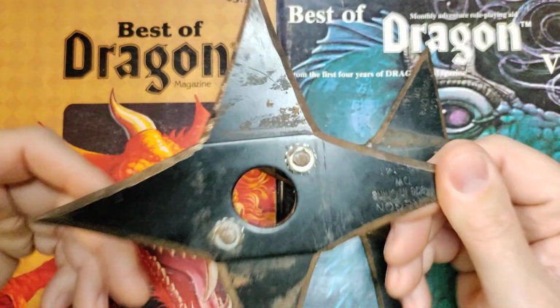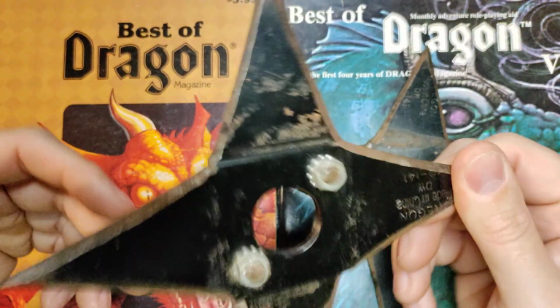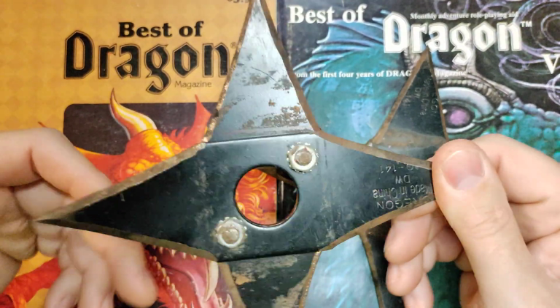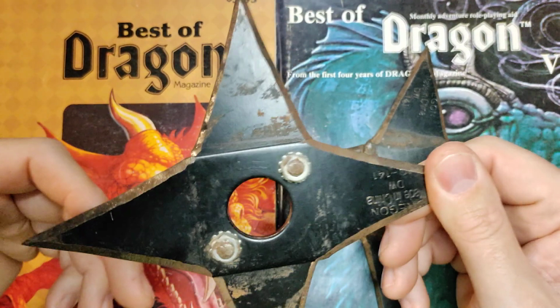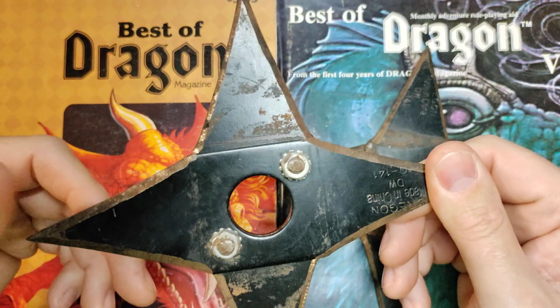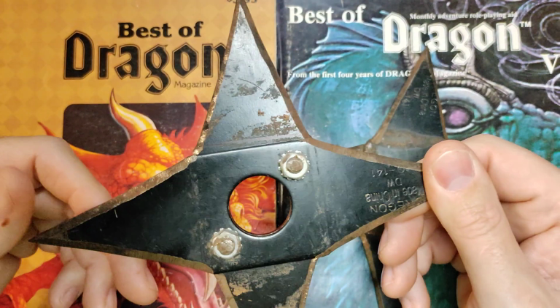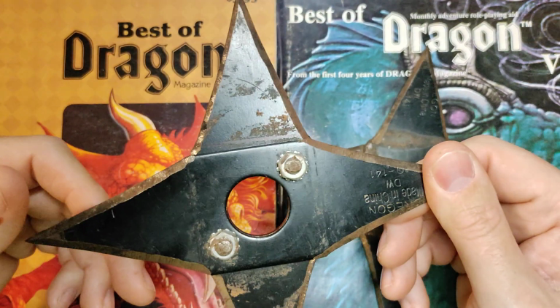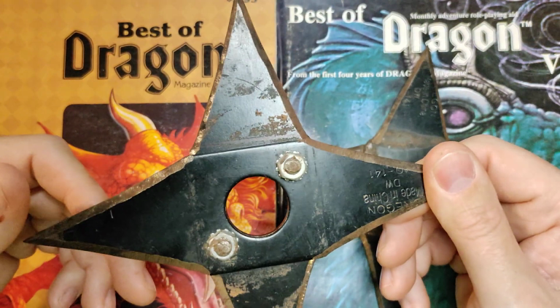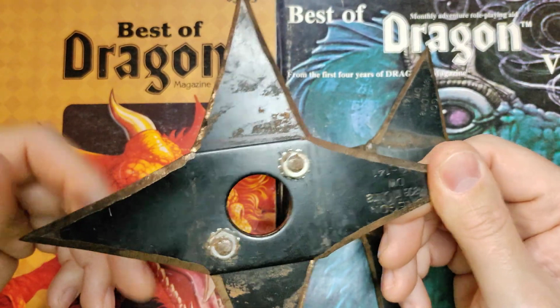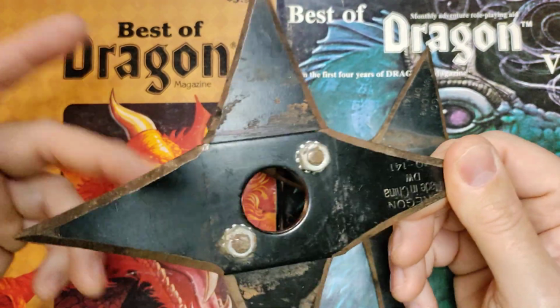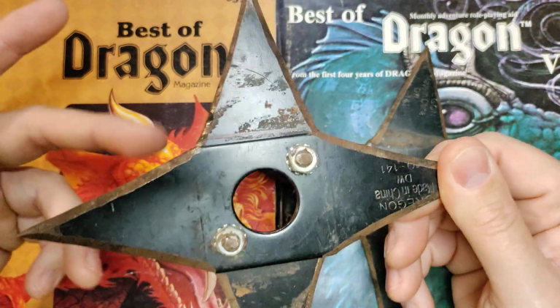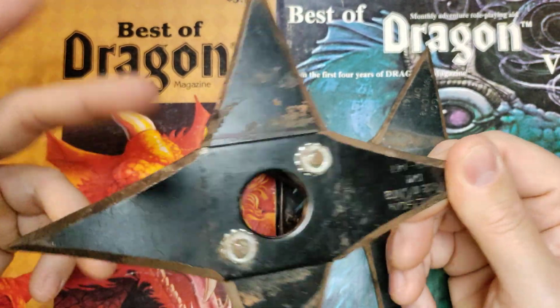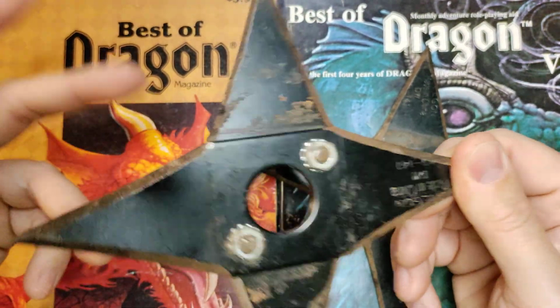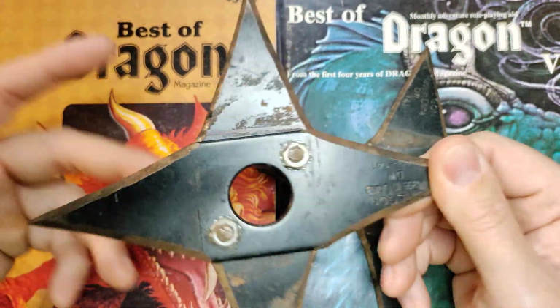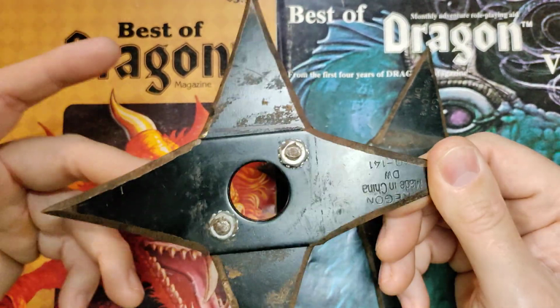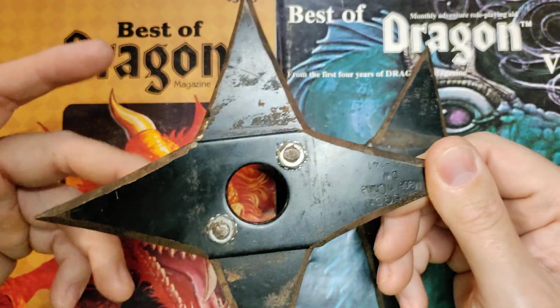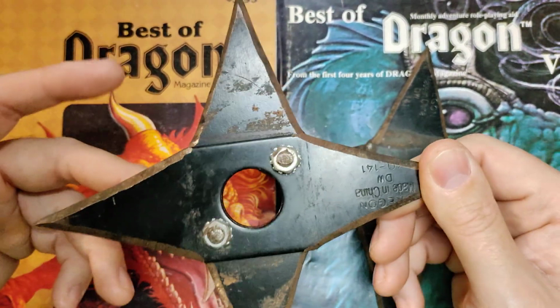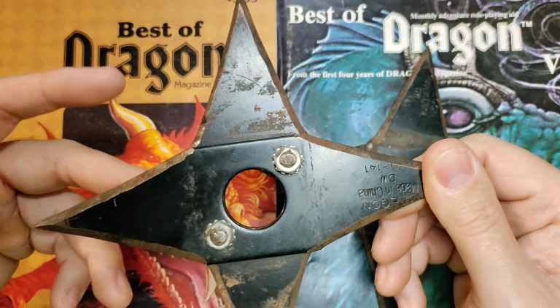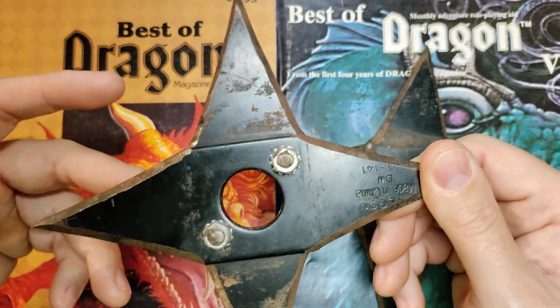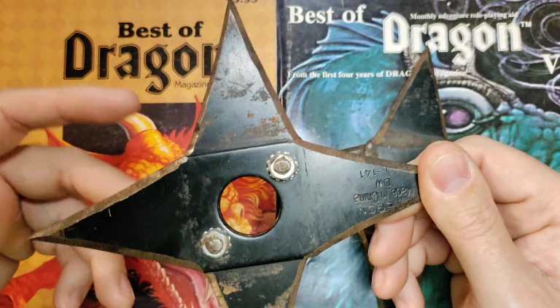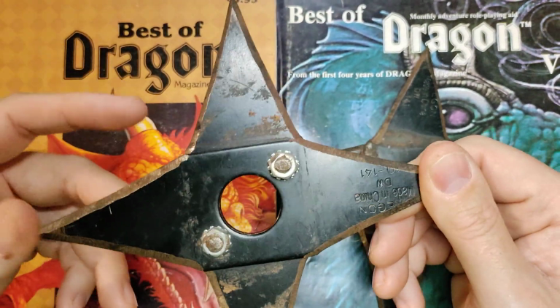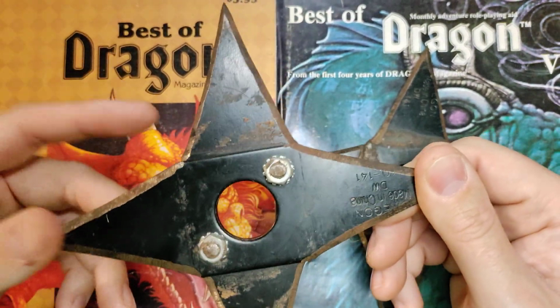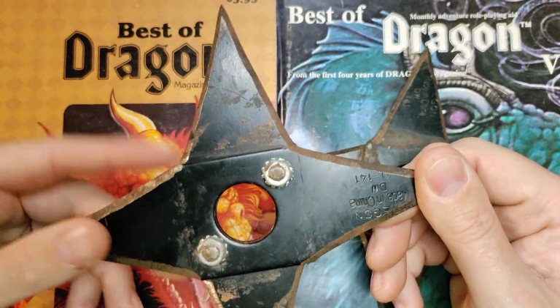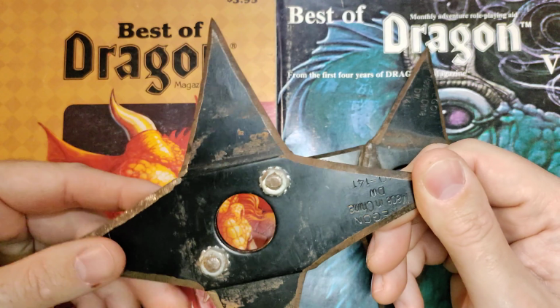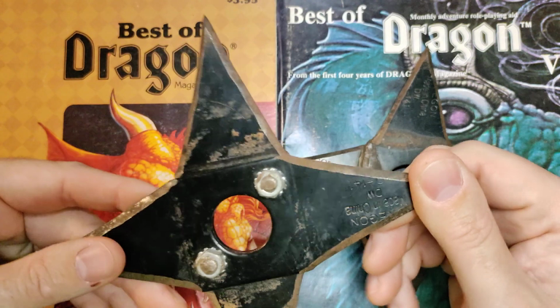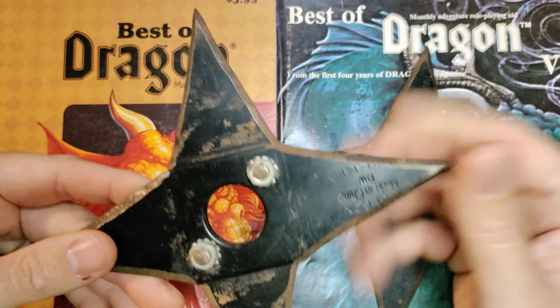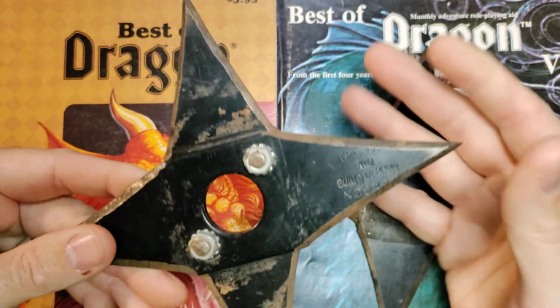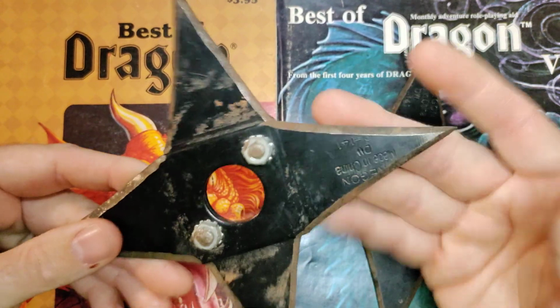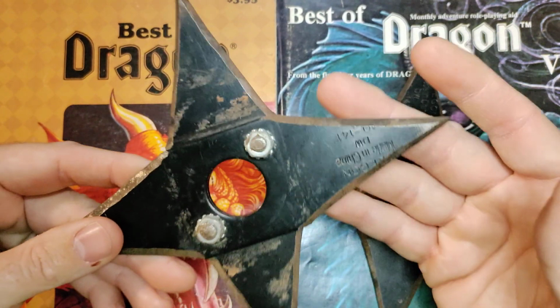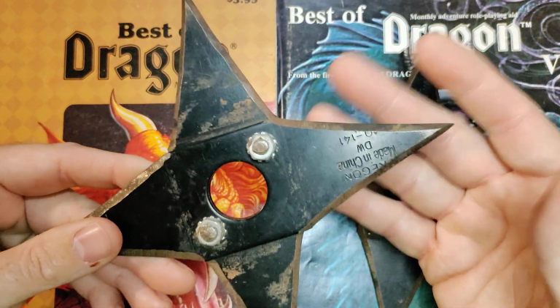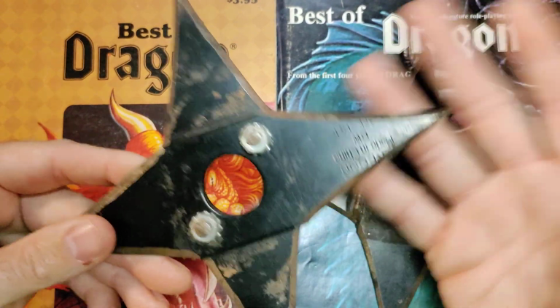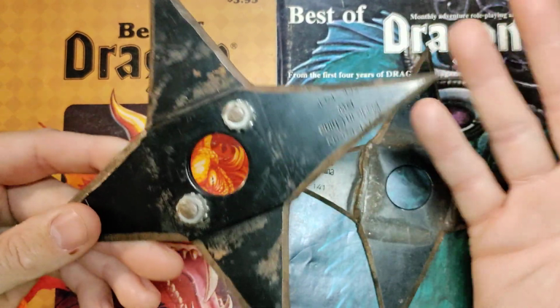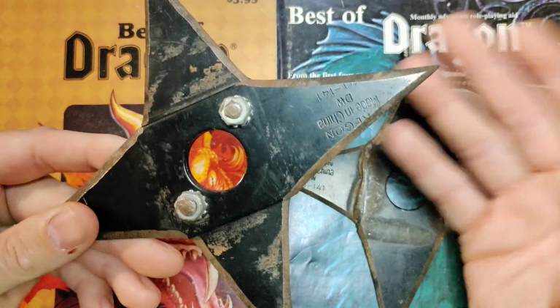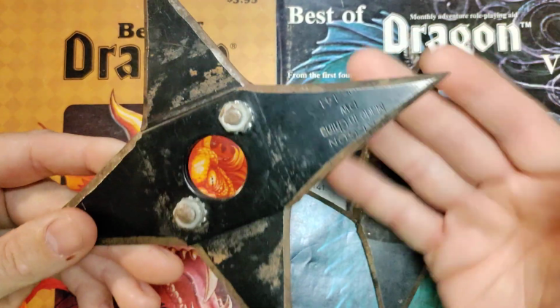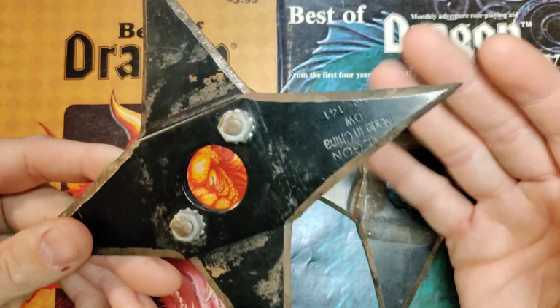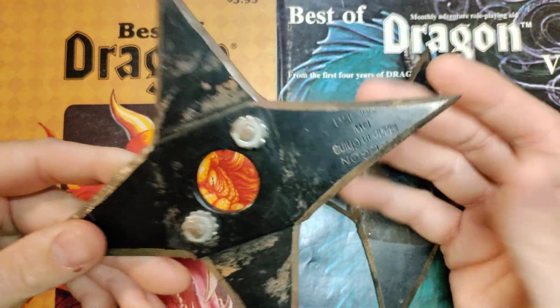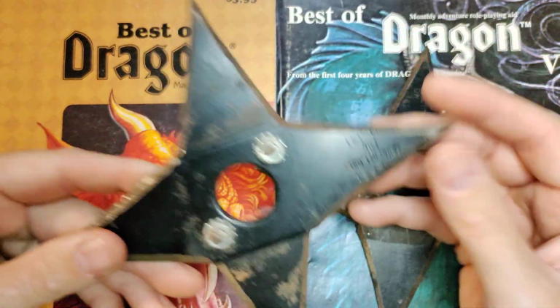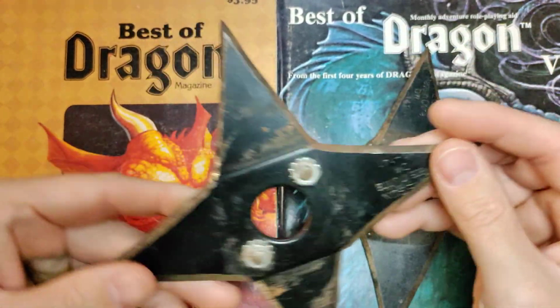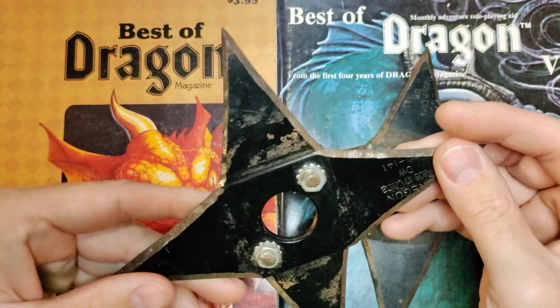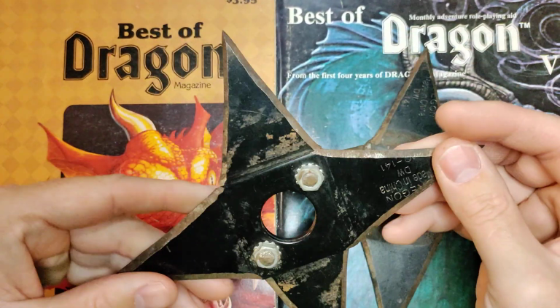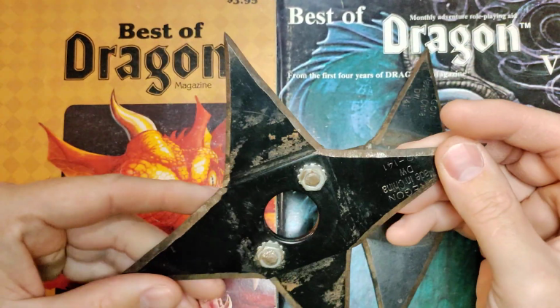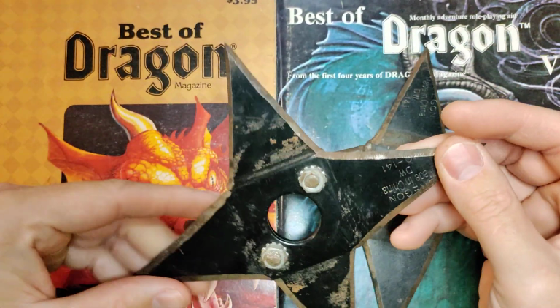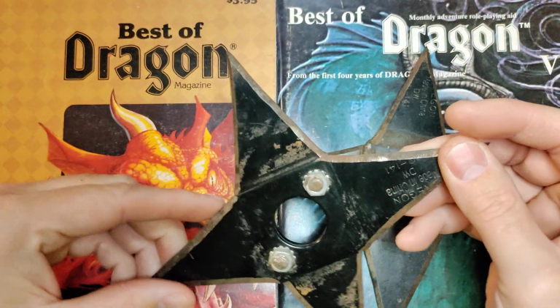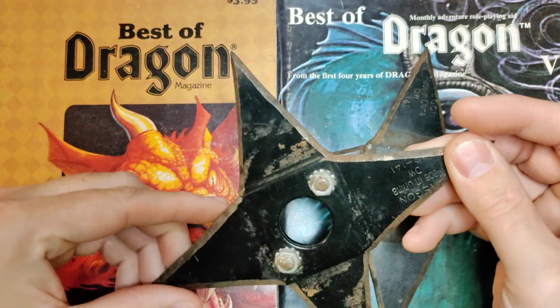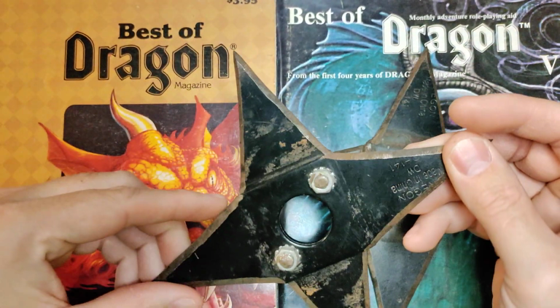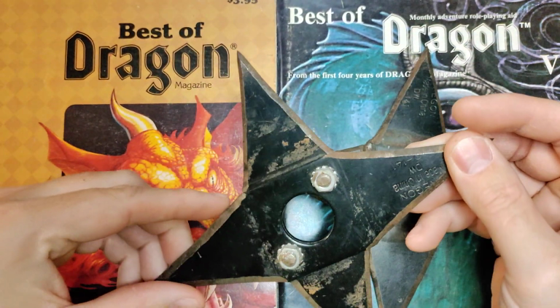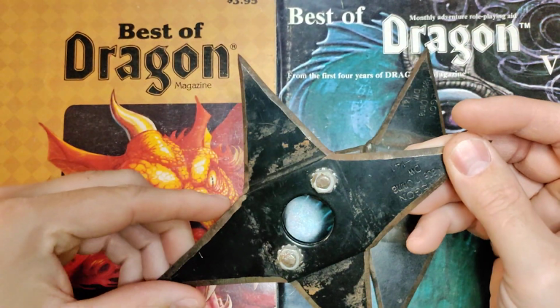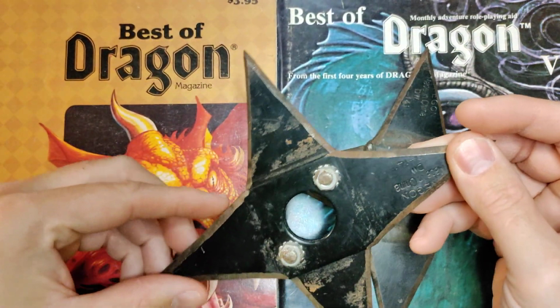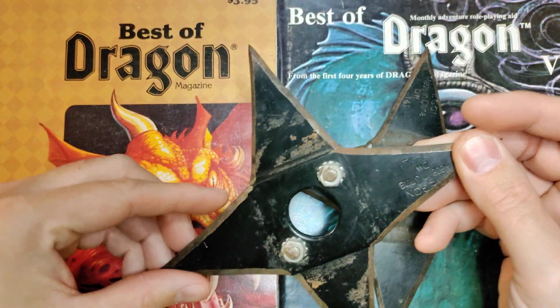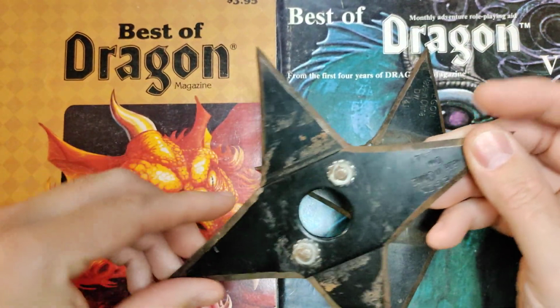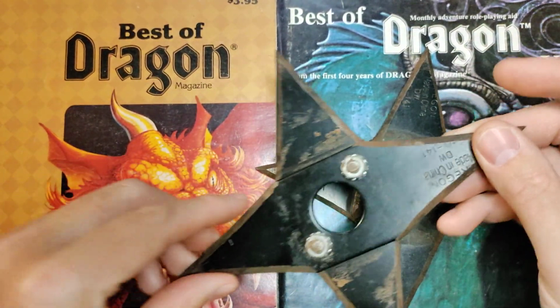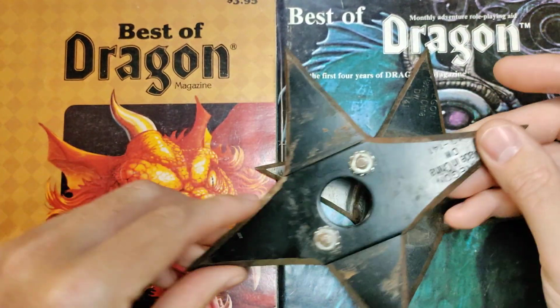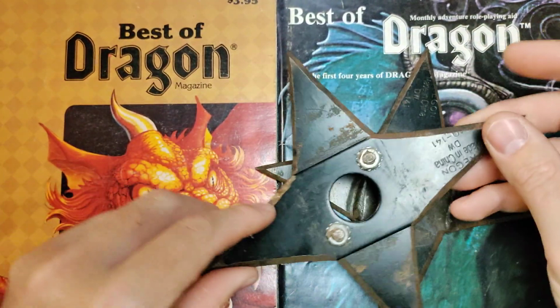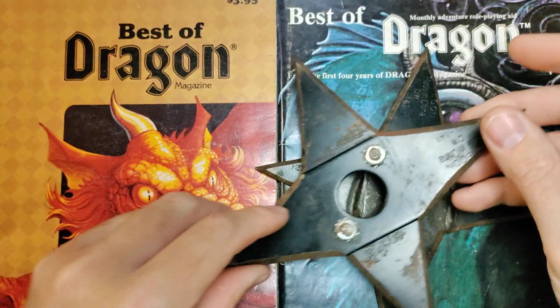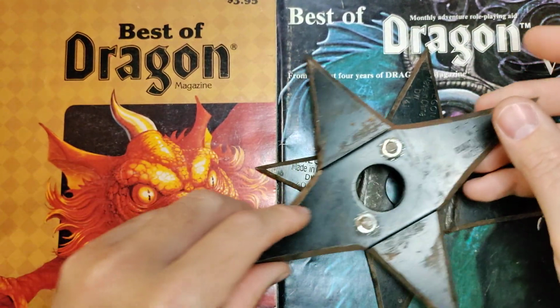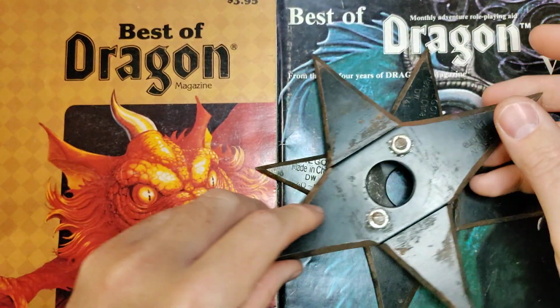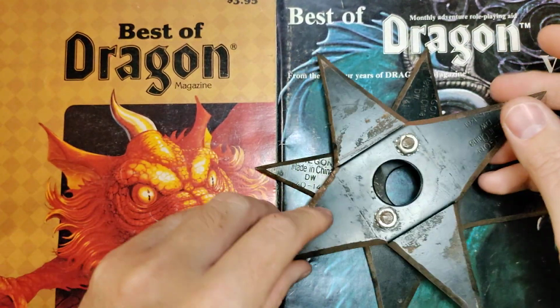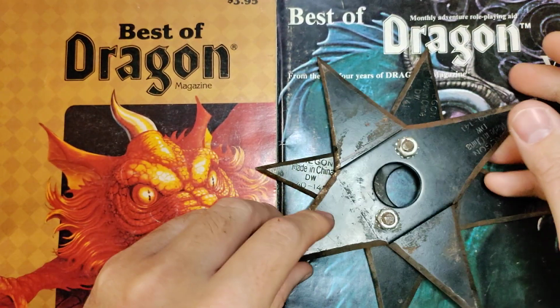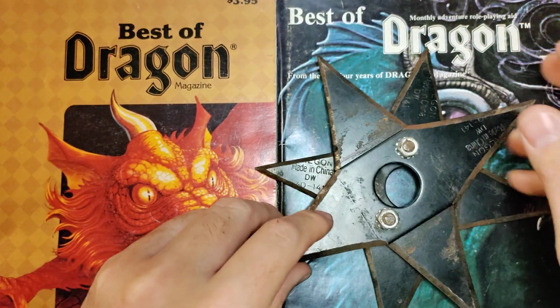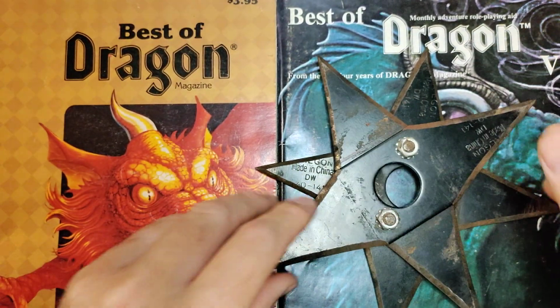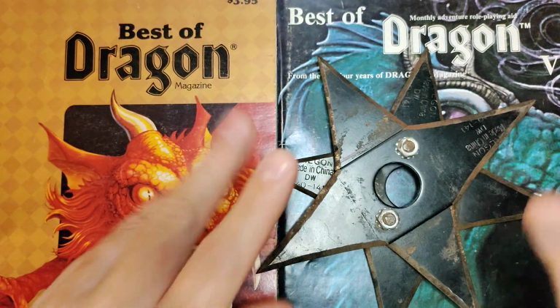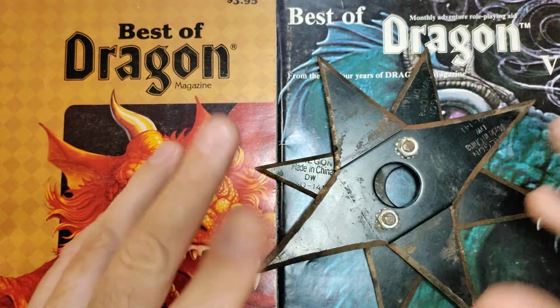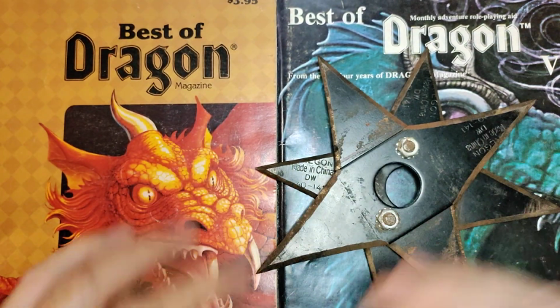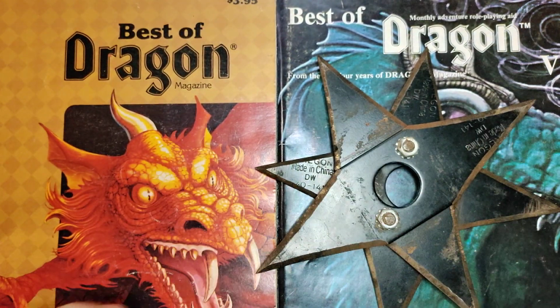Back then it was hard to get tools, and I wanted an angle grinder for a long time. I finally got one, and this is one of the first things I did. It sucks being super, super broke.